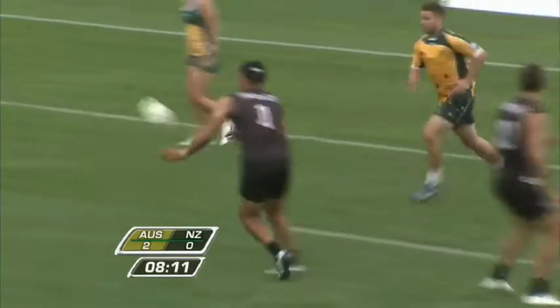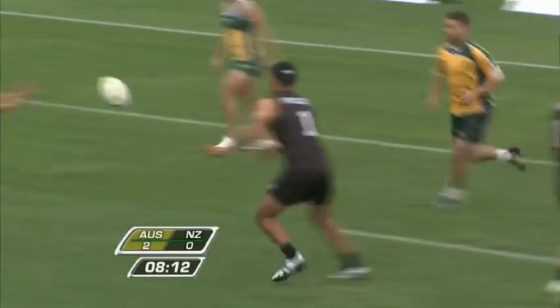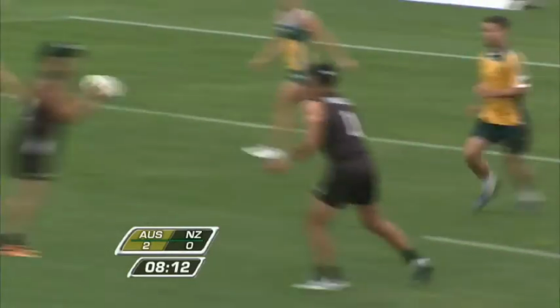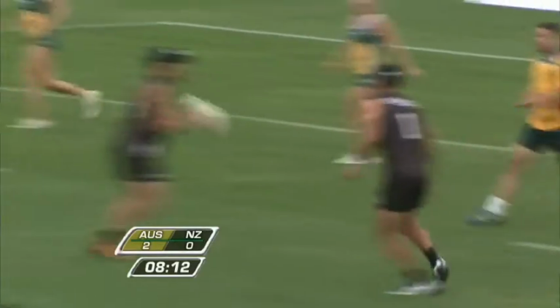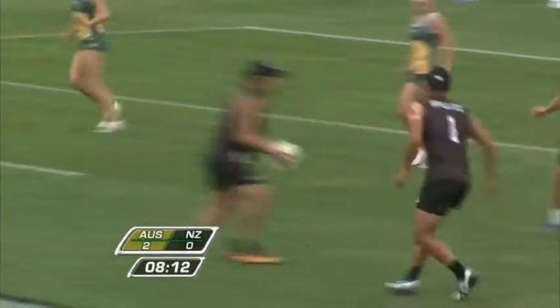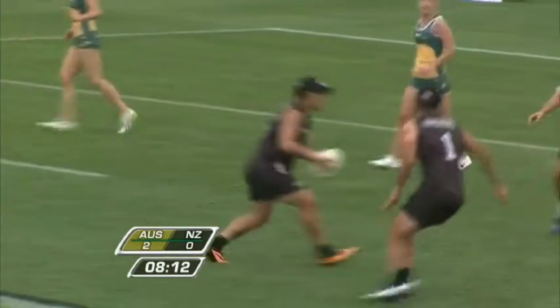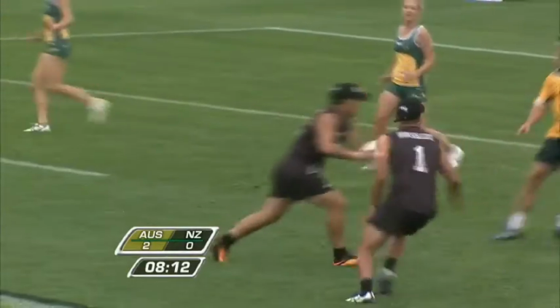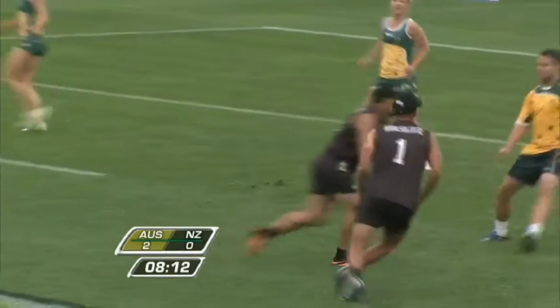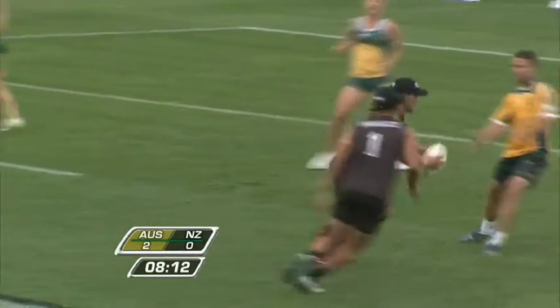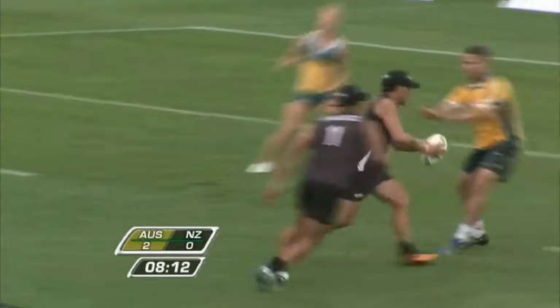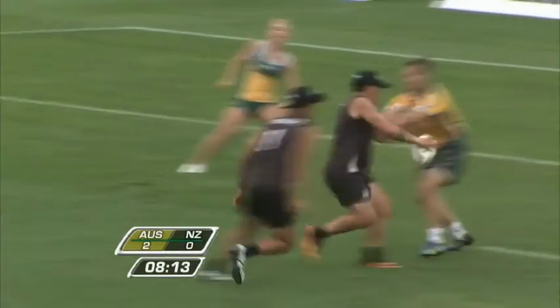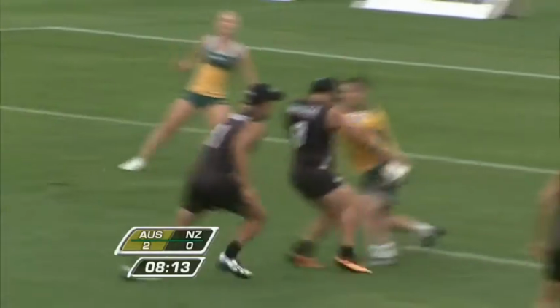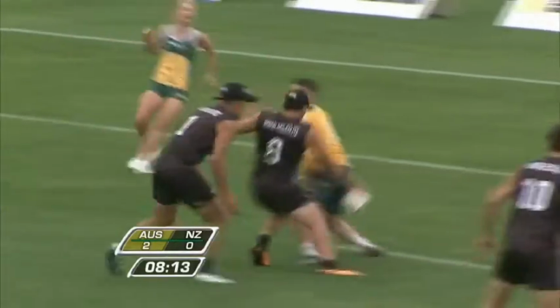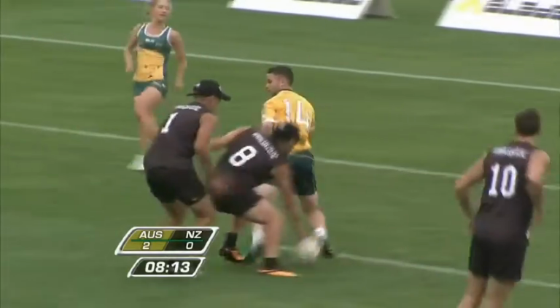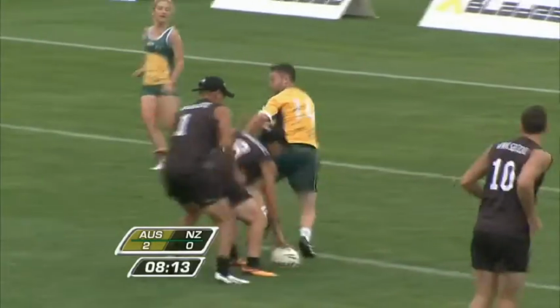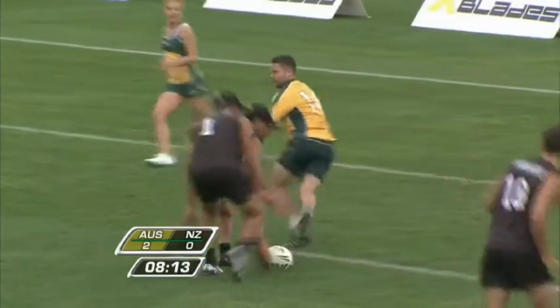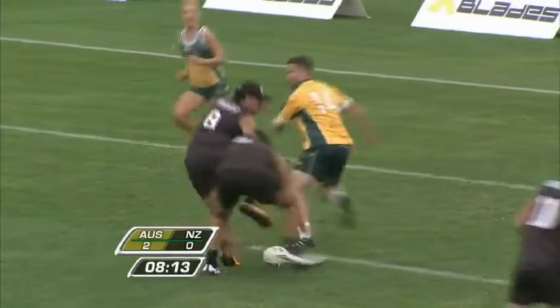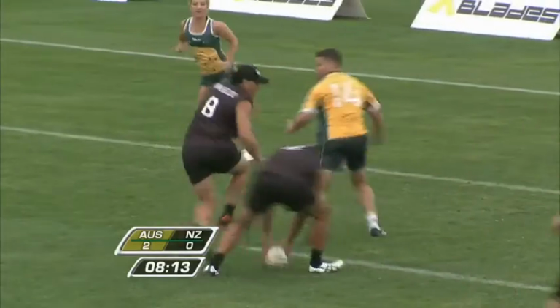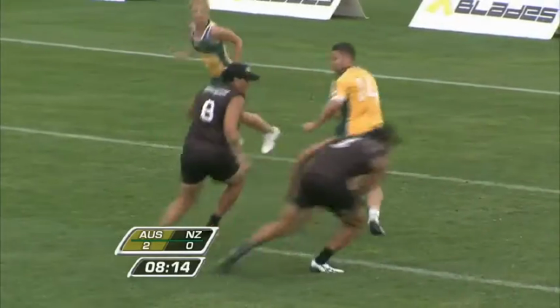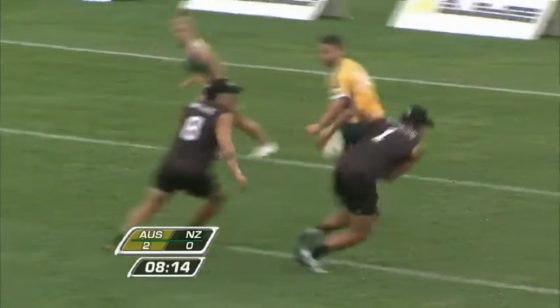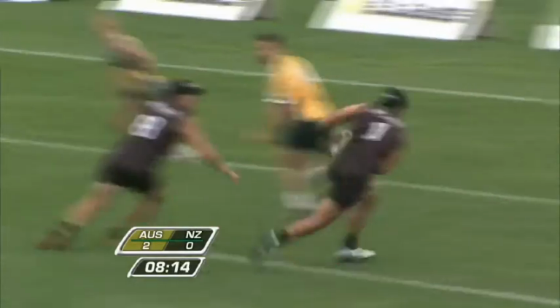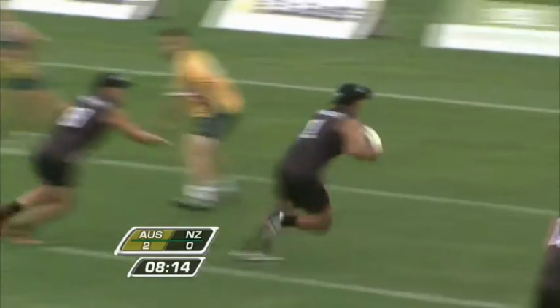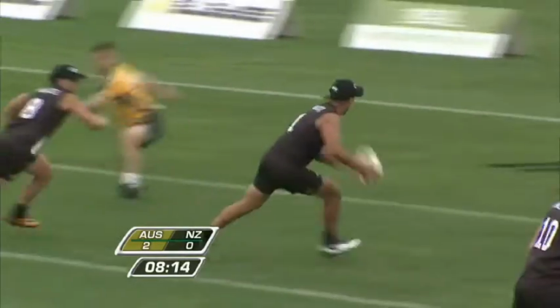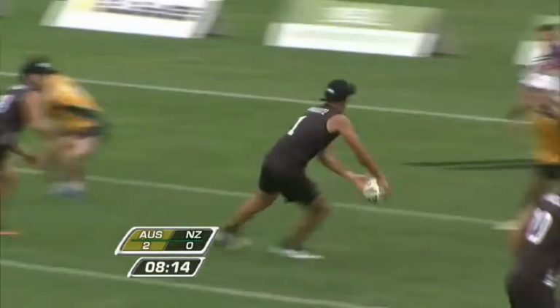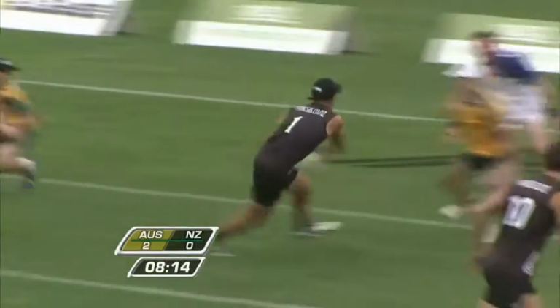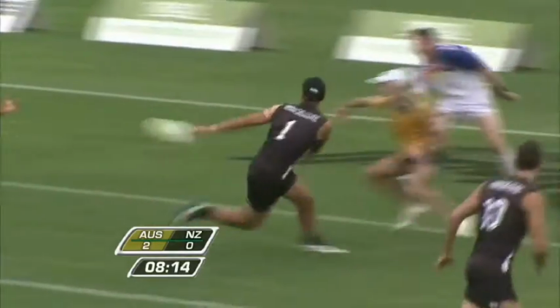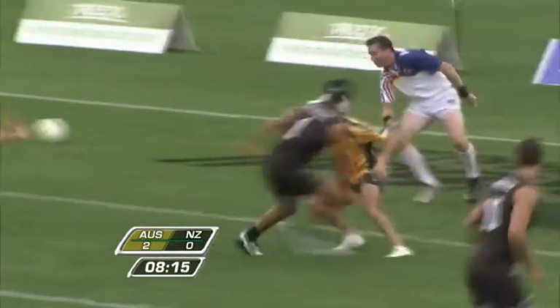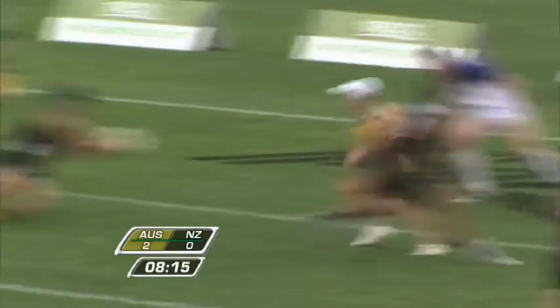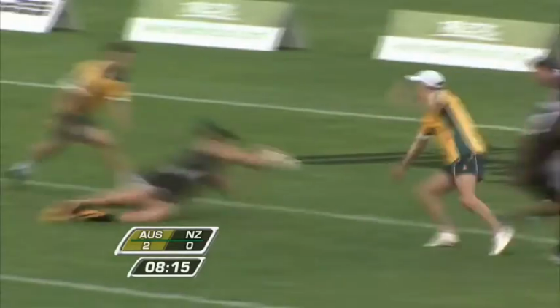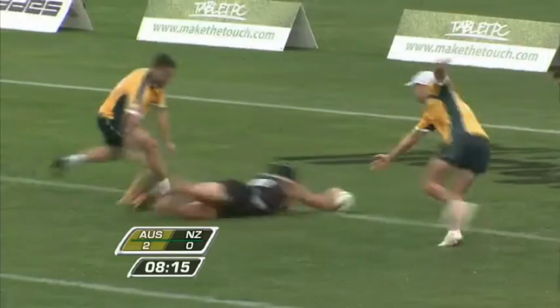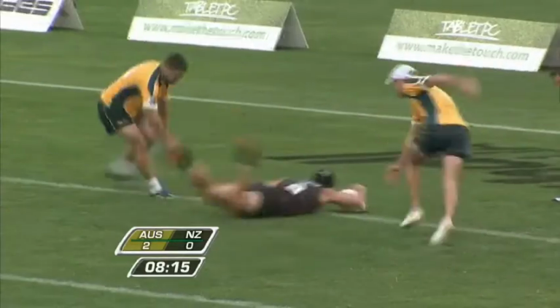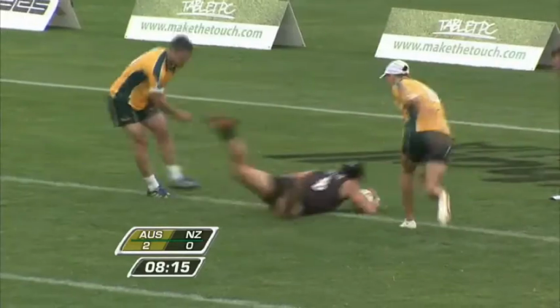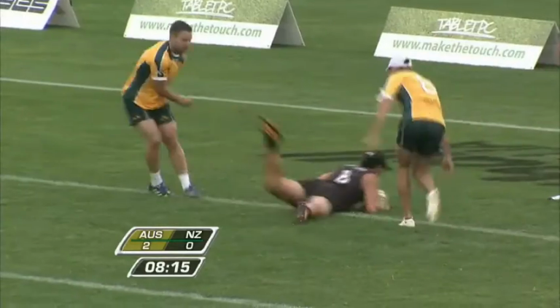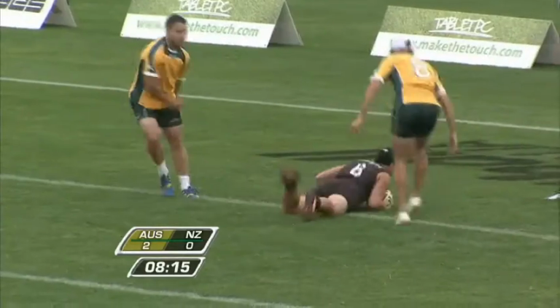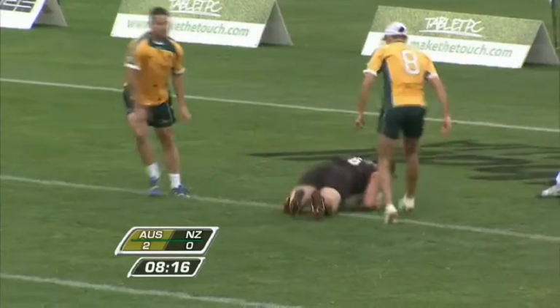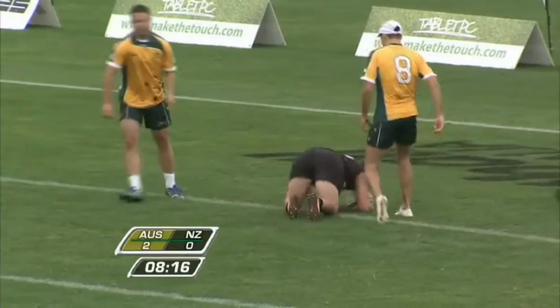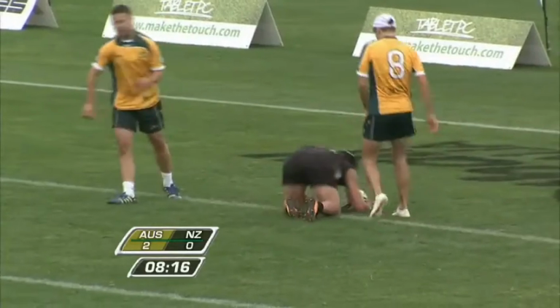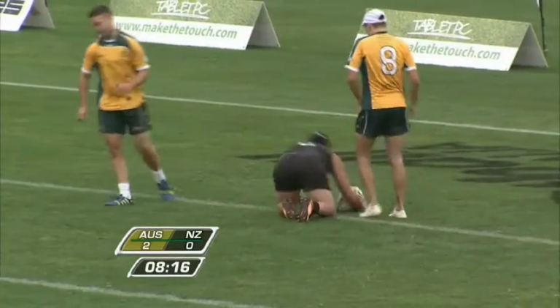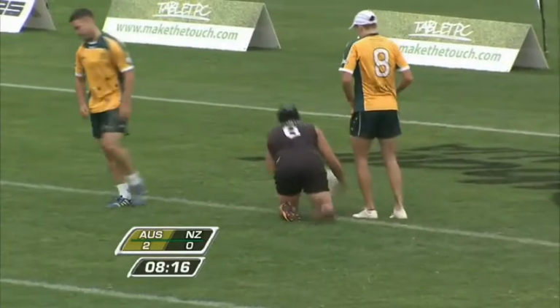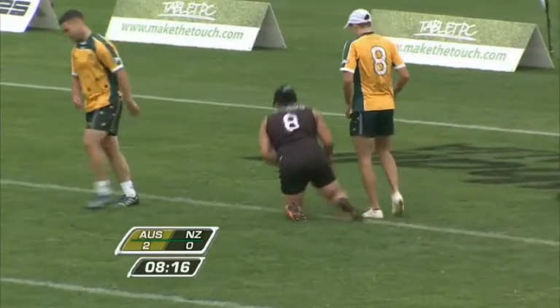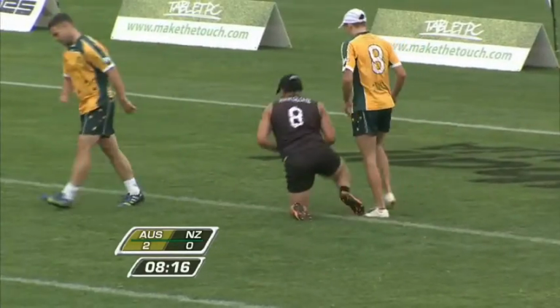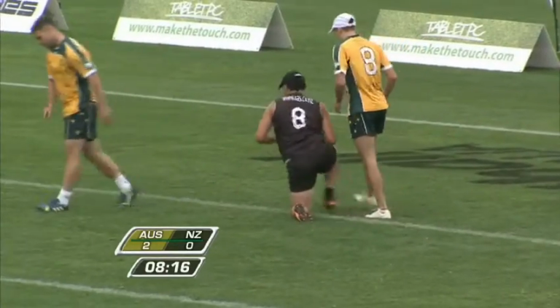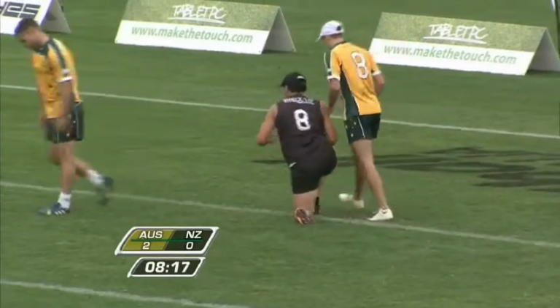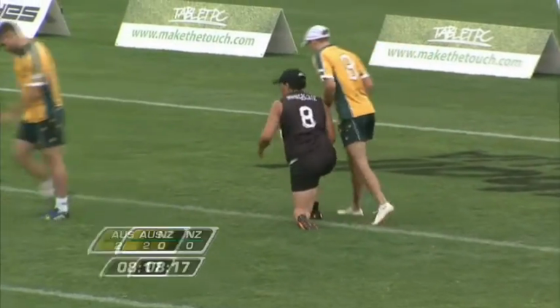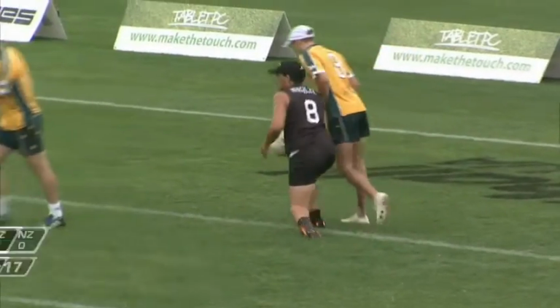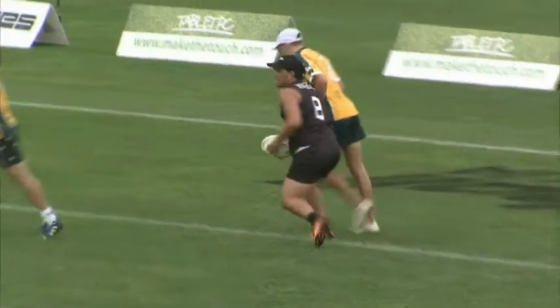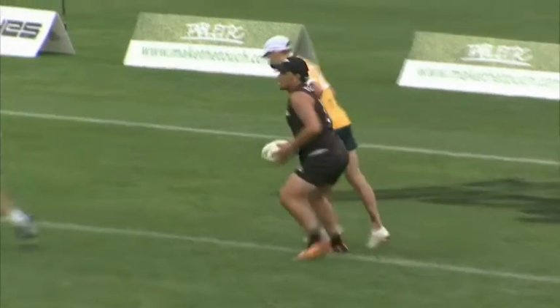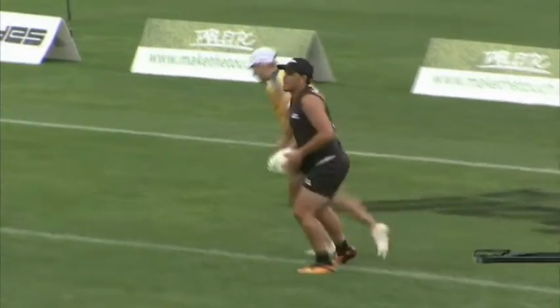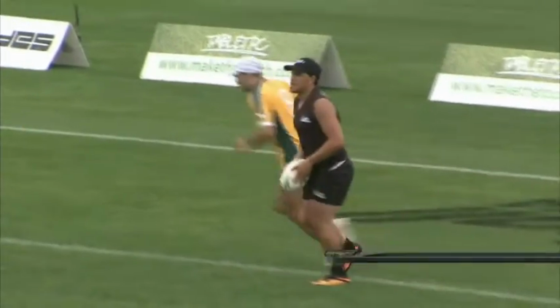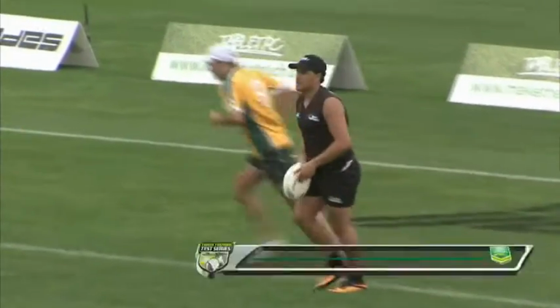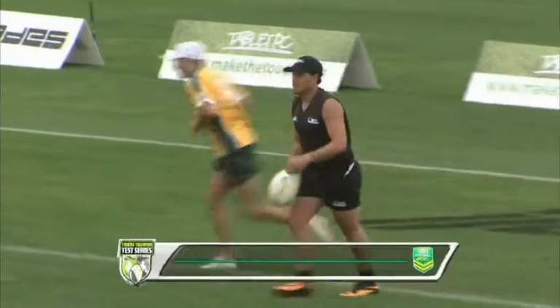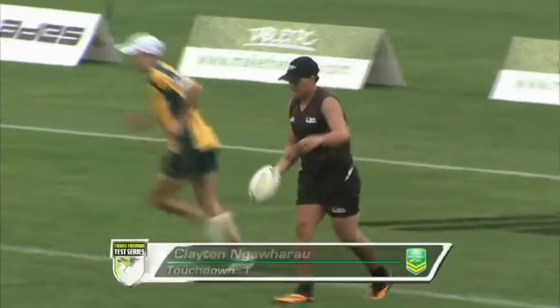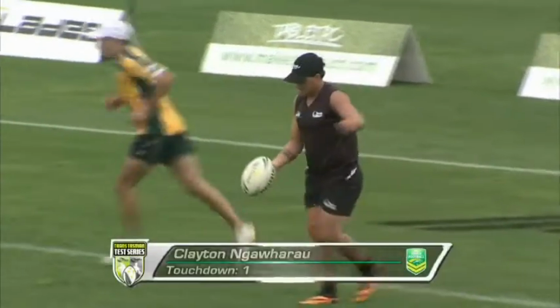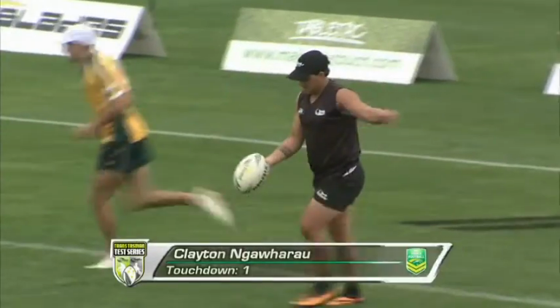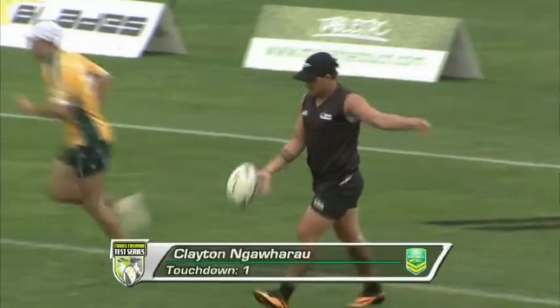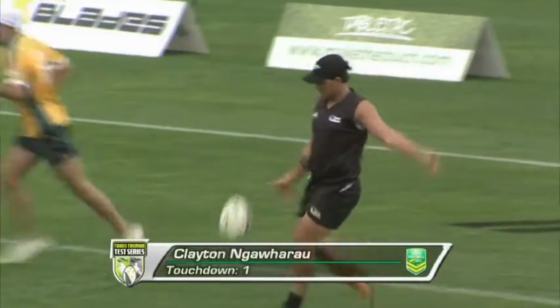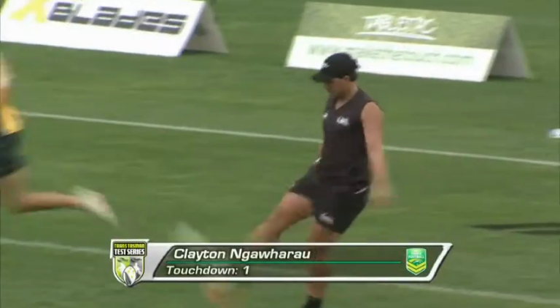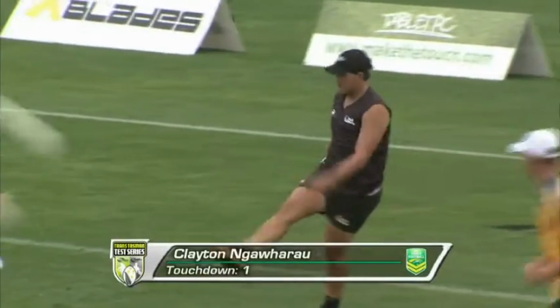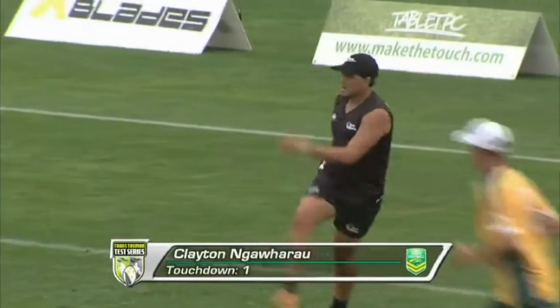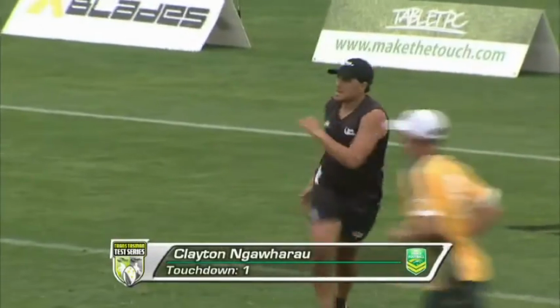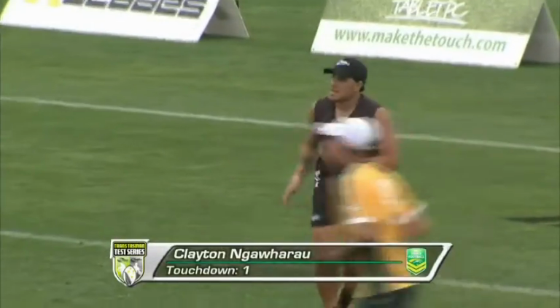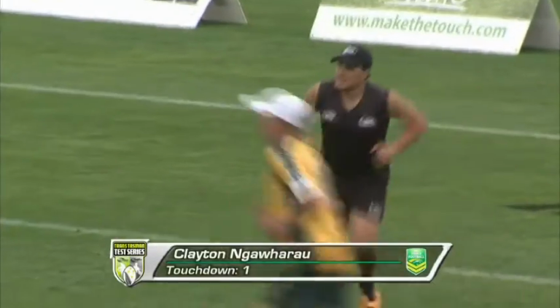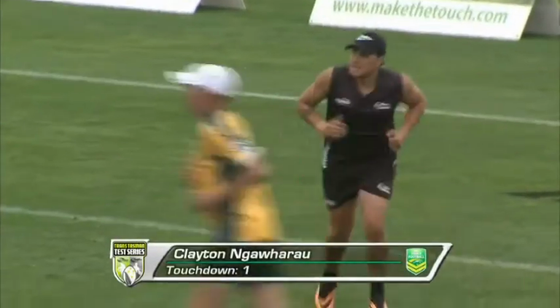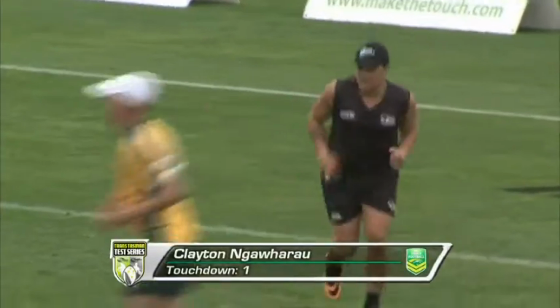So New Zealand now back with Takarai — he's the number one in the Kiwi side. Beautiful play, then an offload to Nafaro.